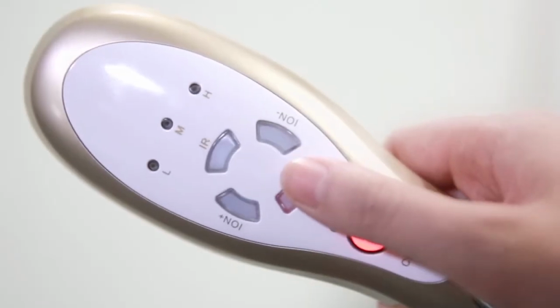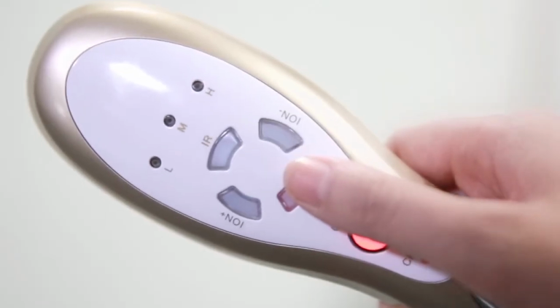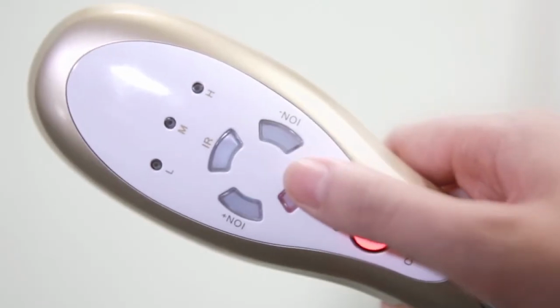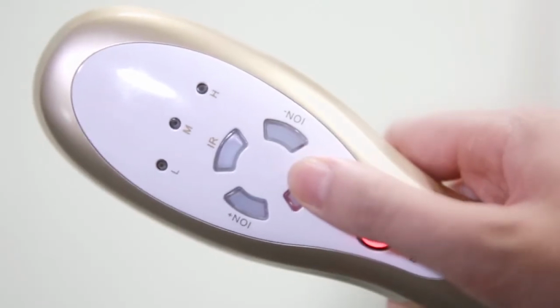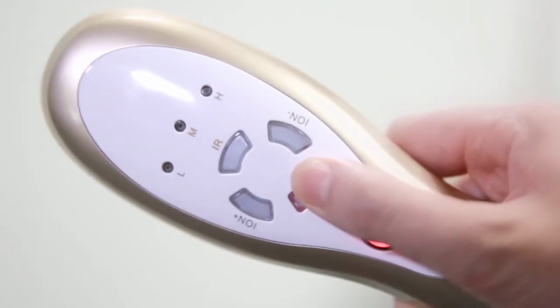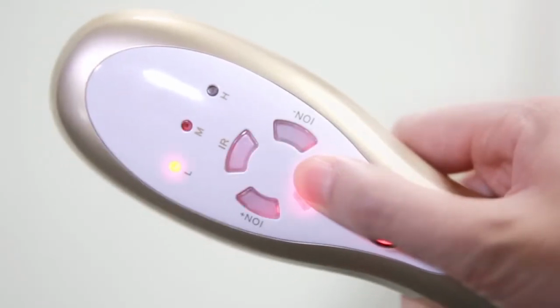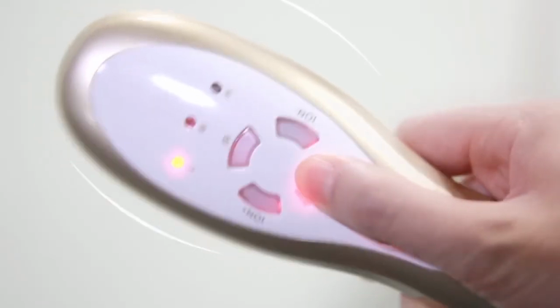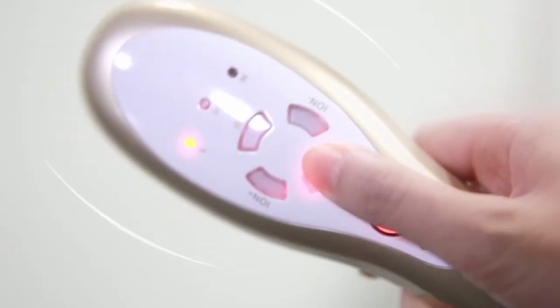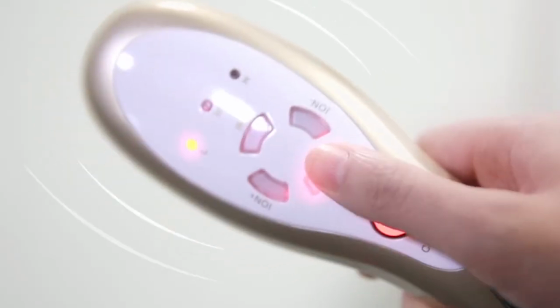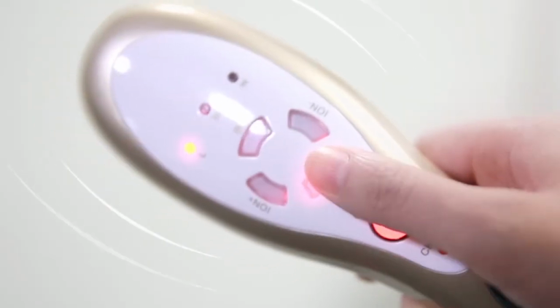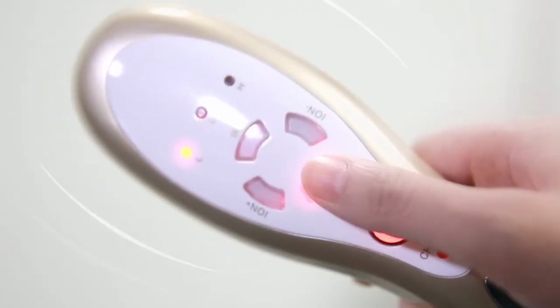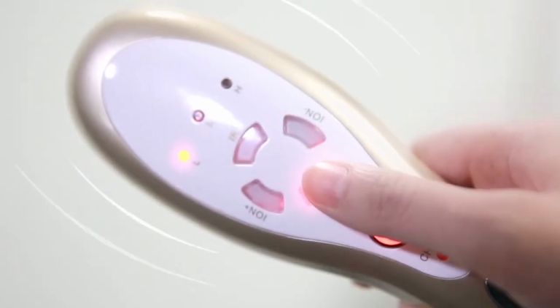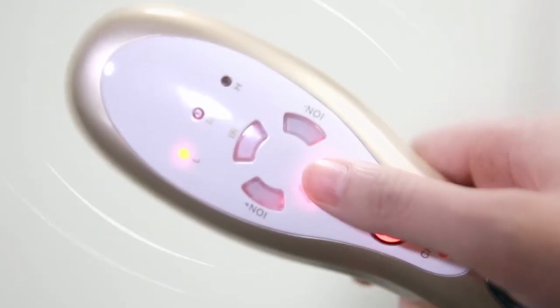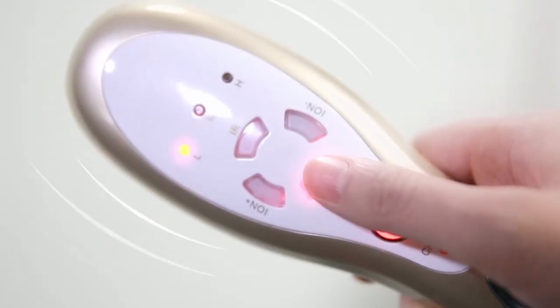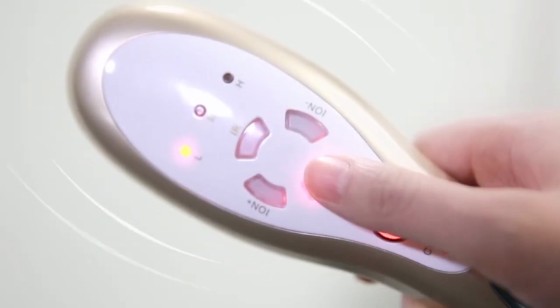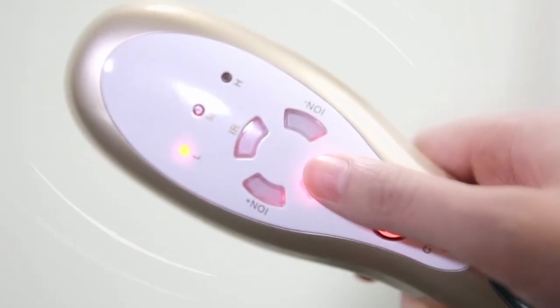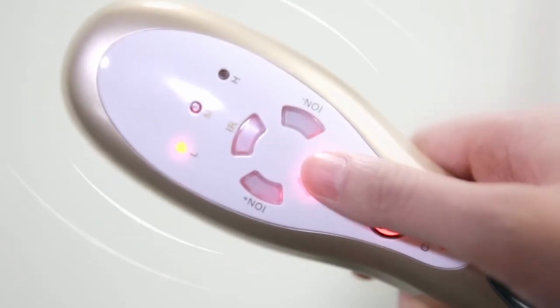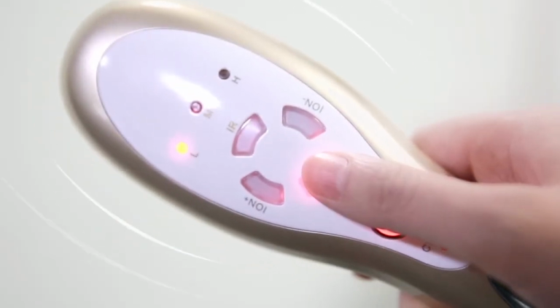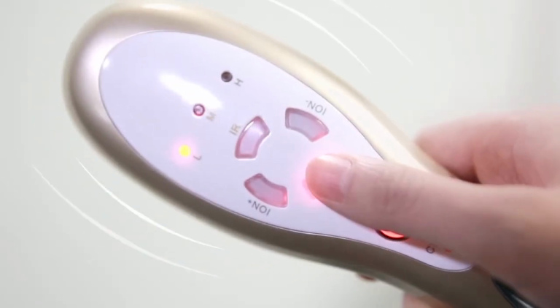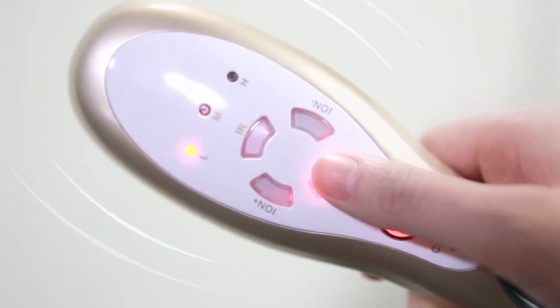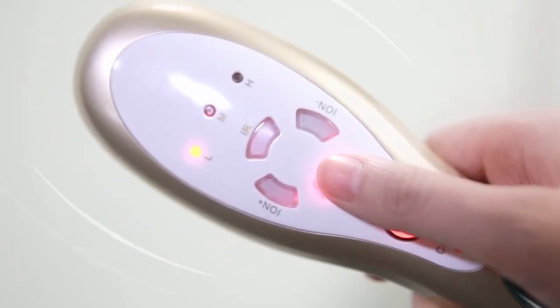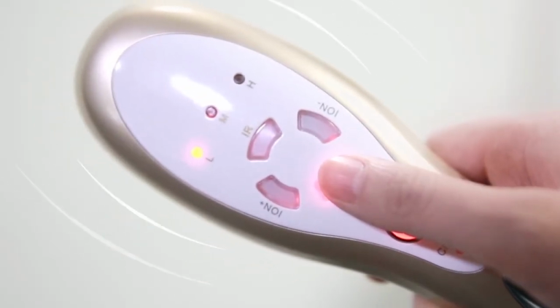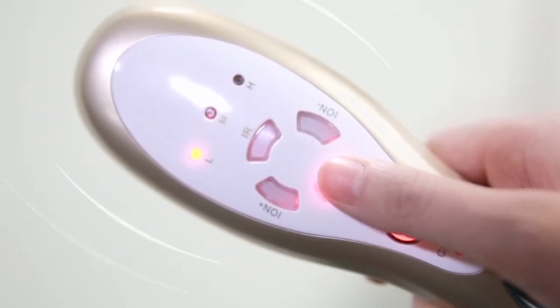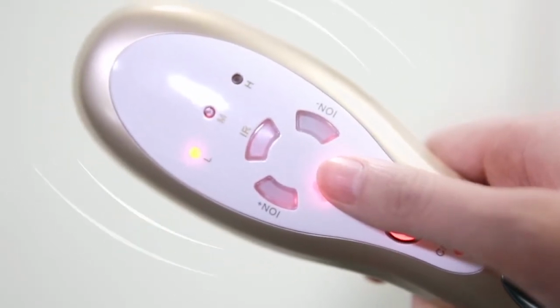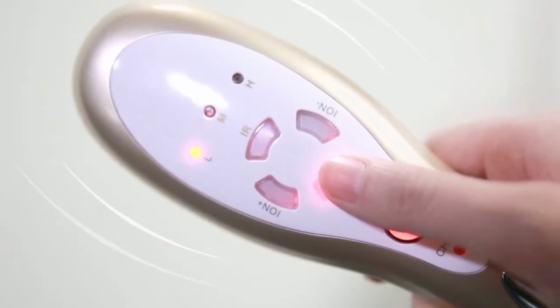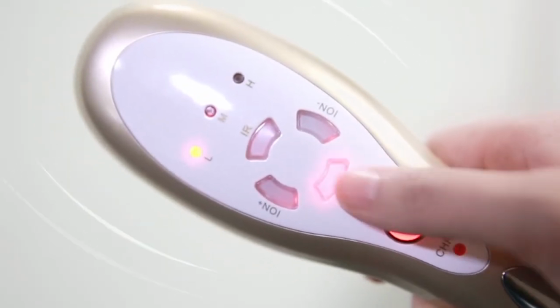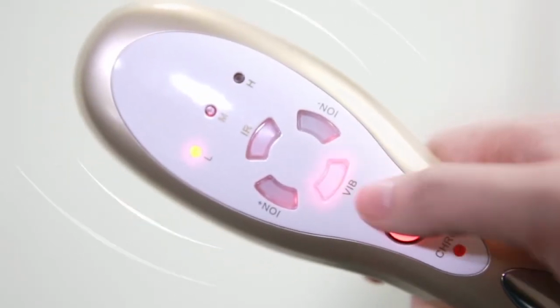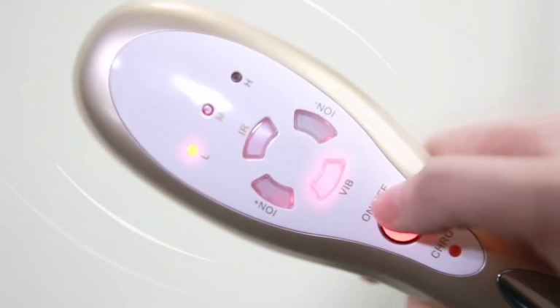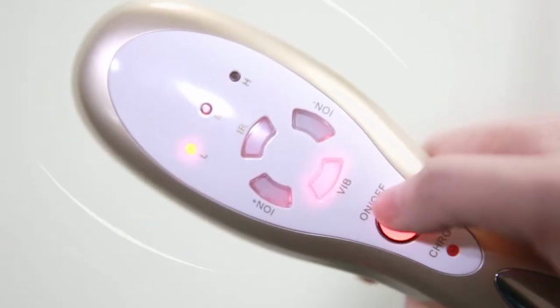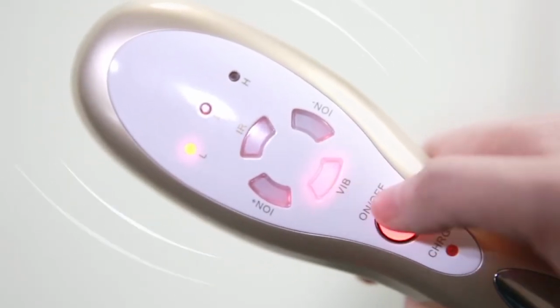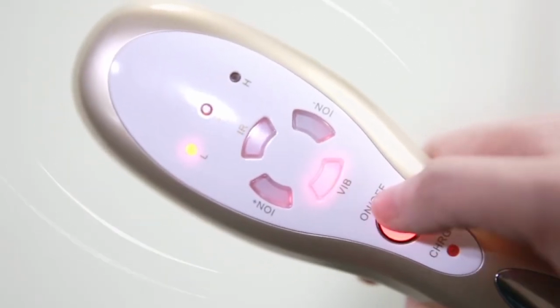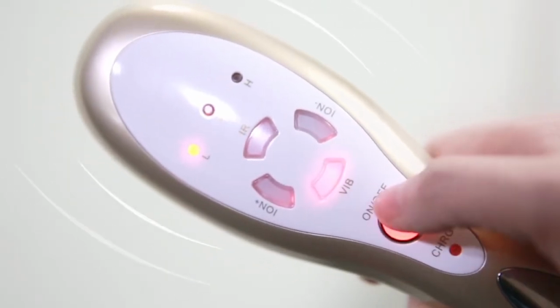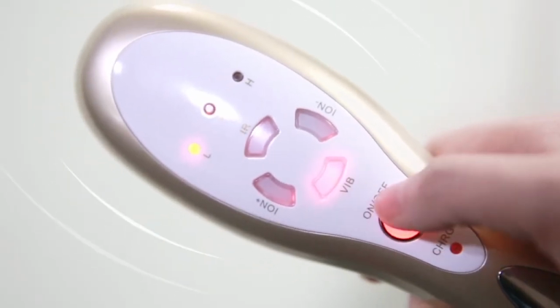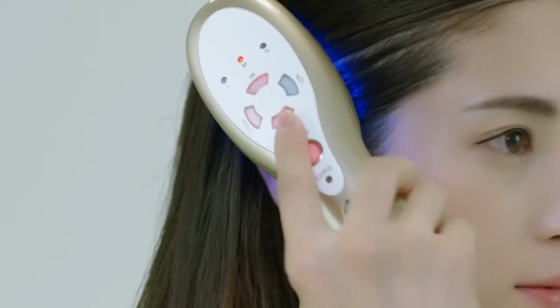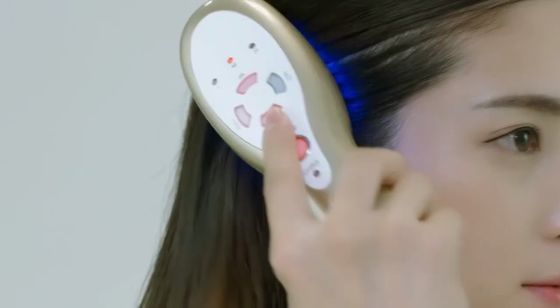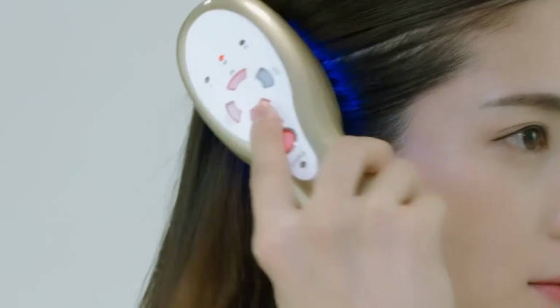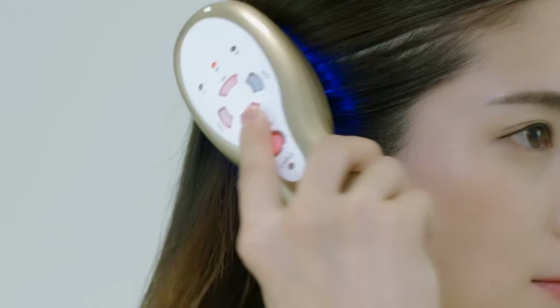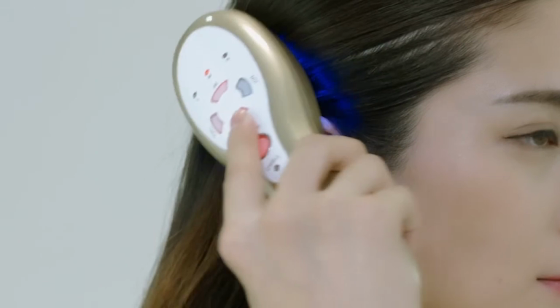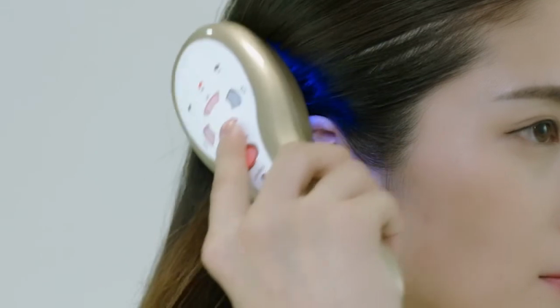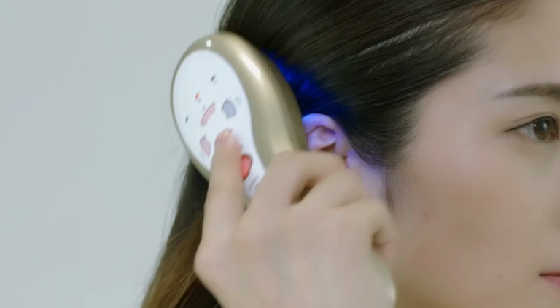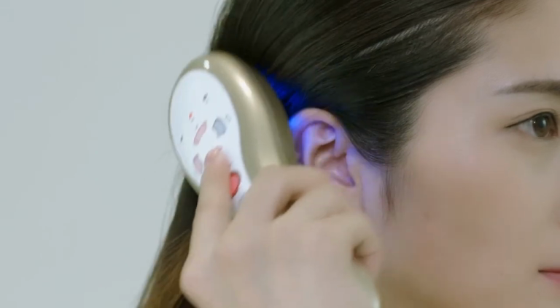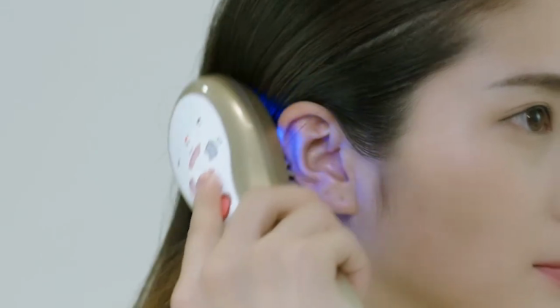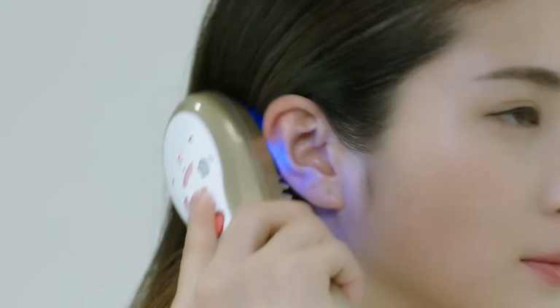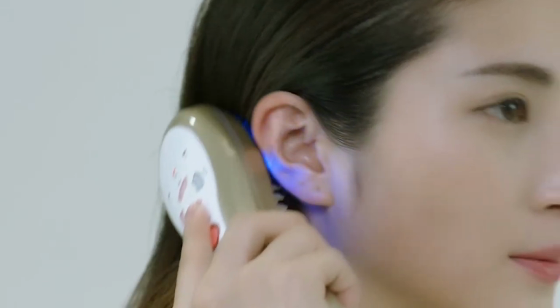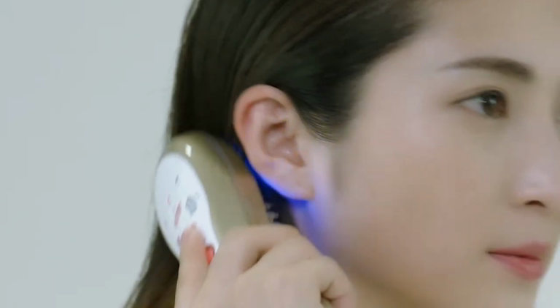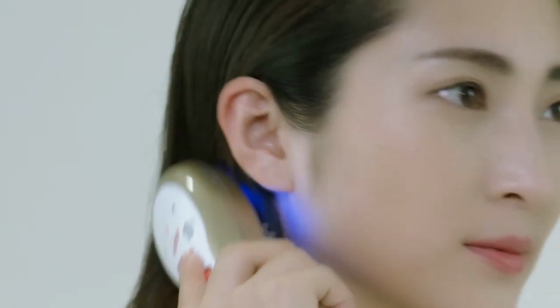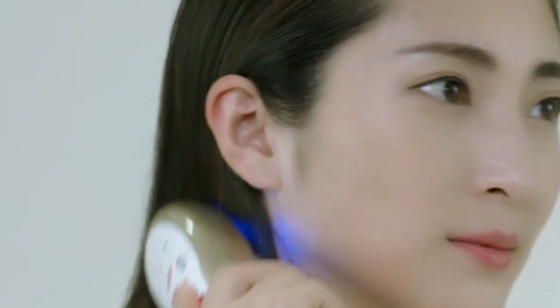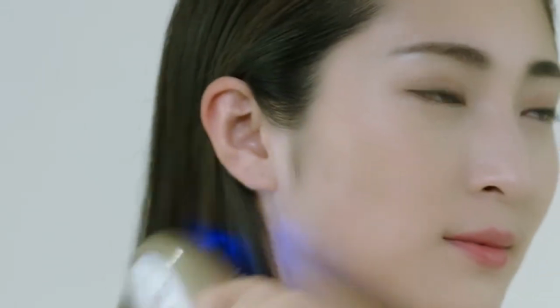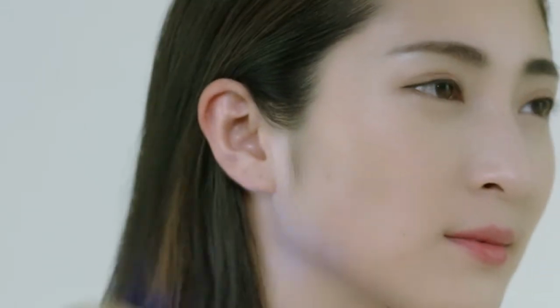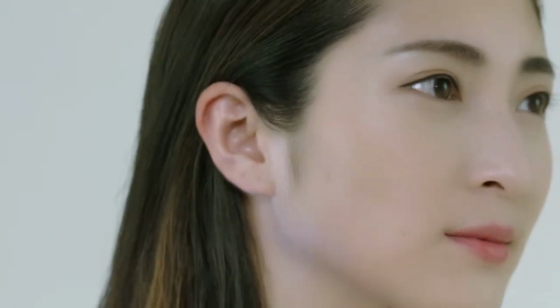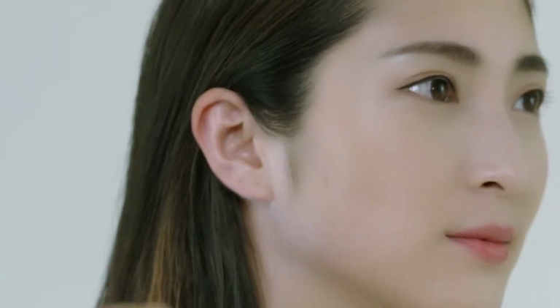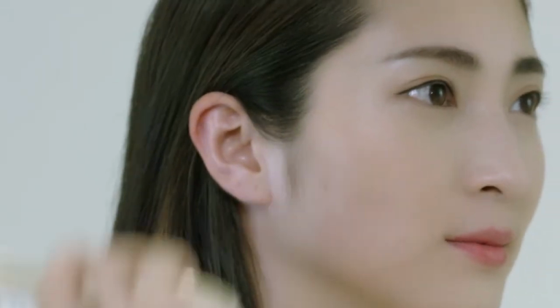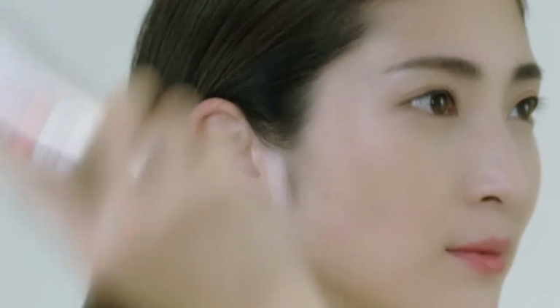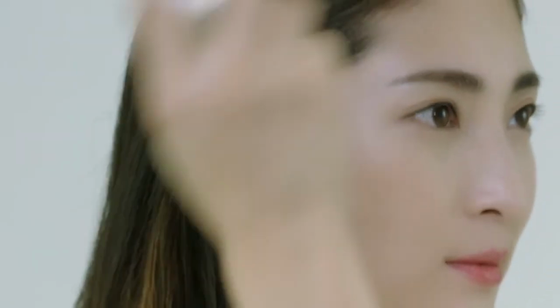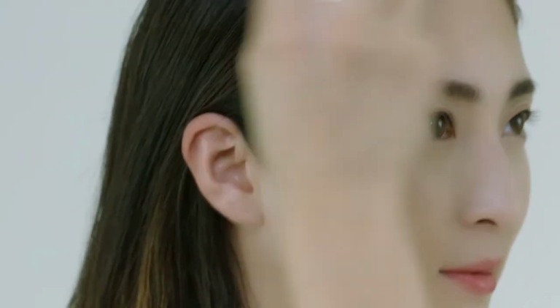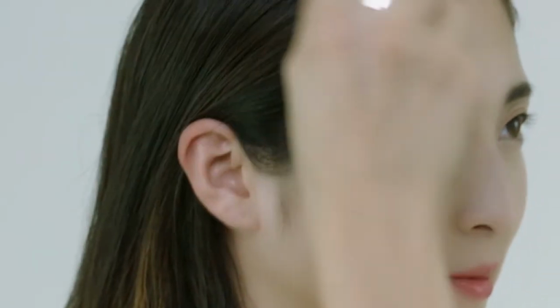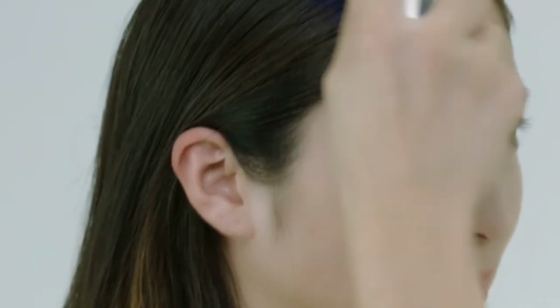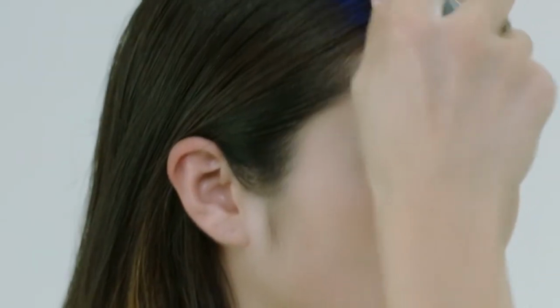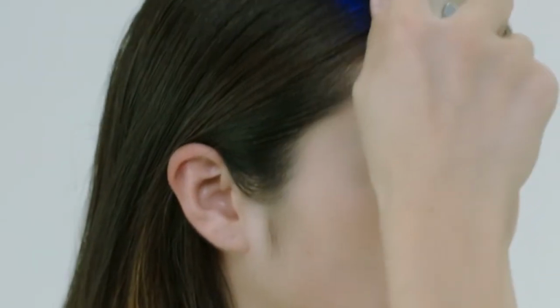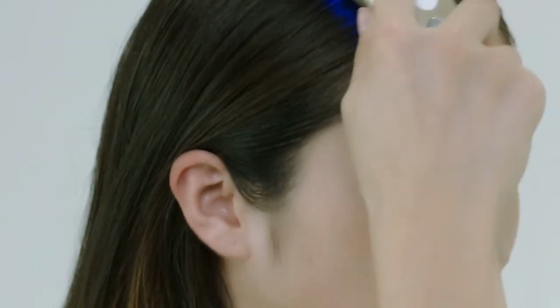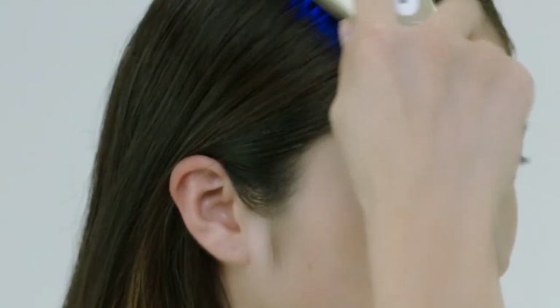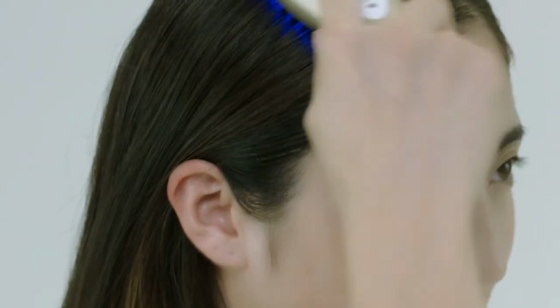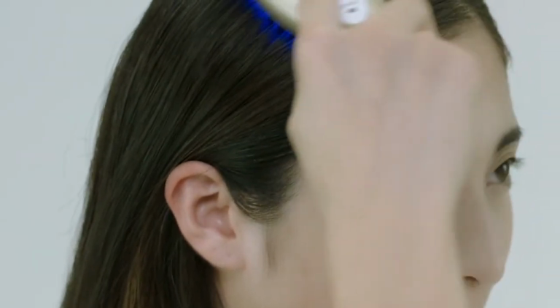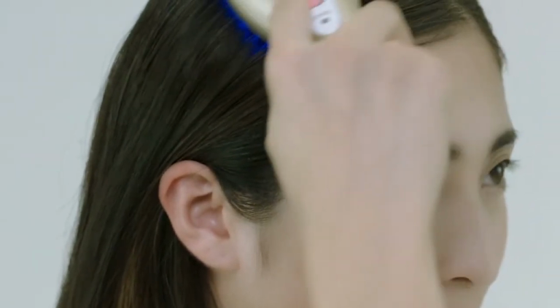The IV means vibration massage function, which relieves fatigue and lets the scalp feel more comfortable.